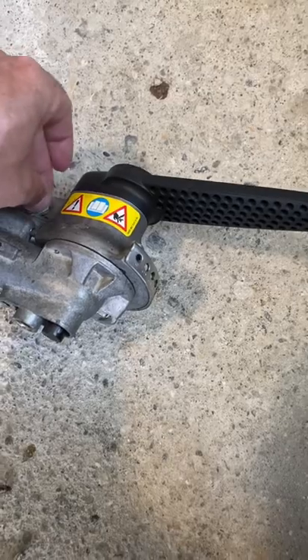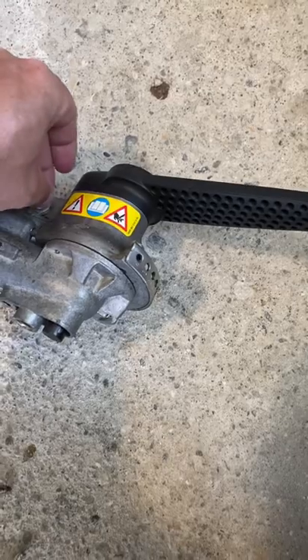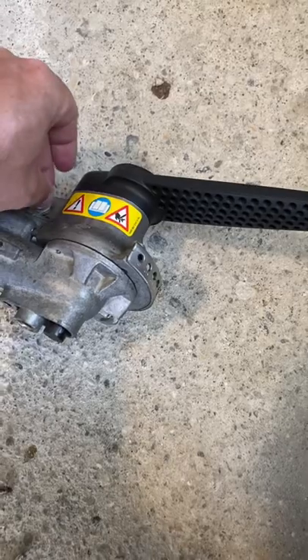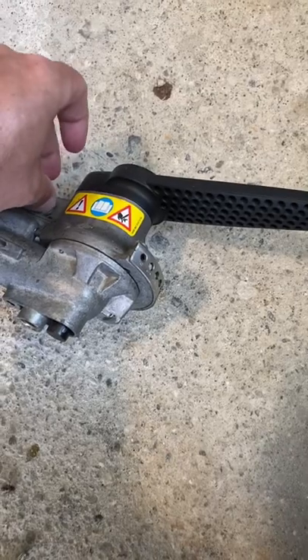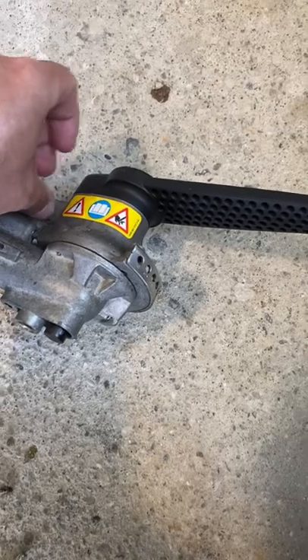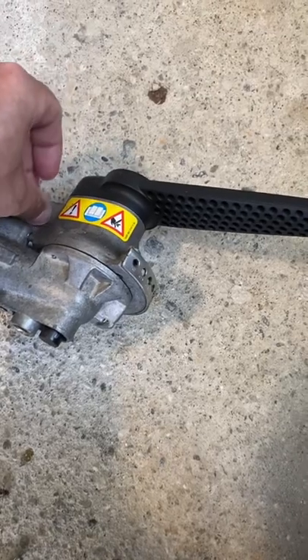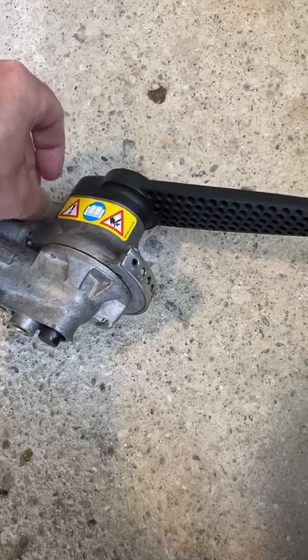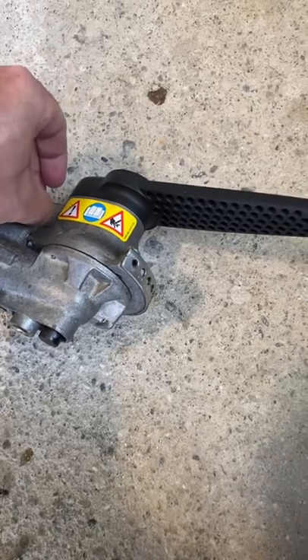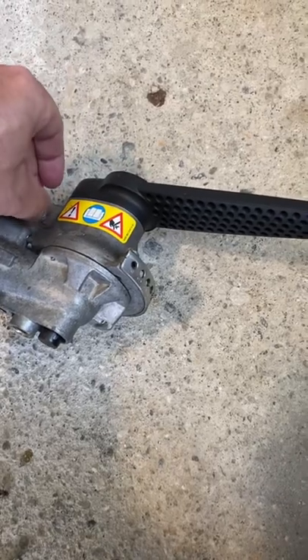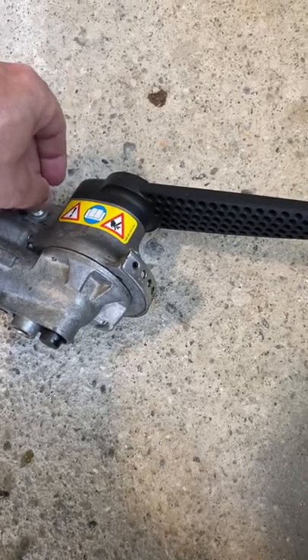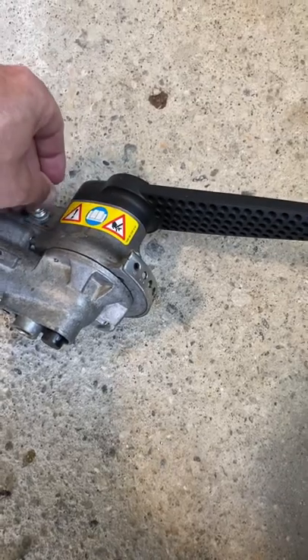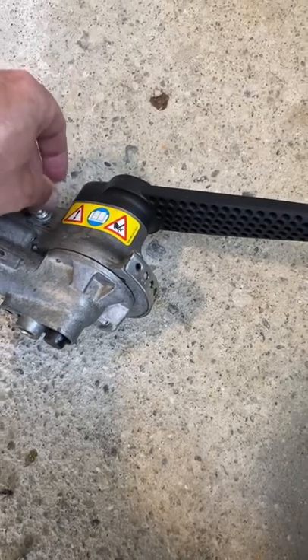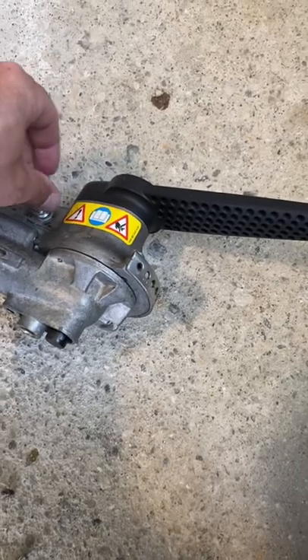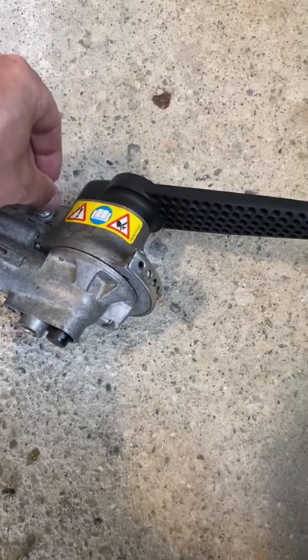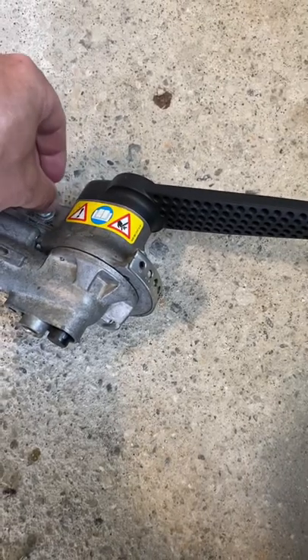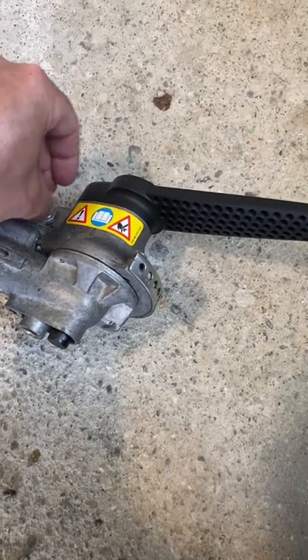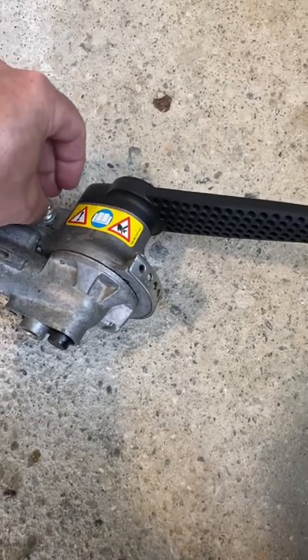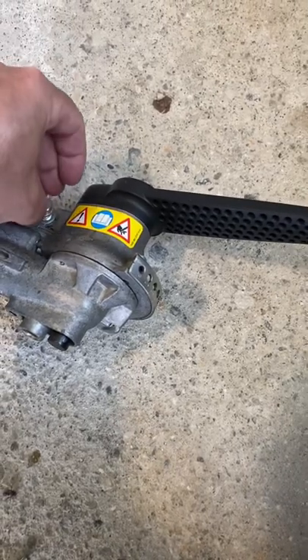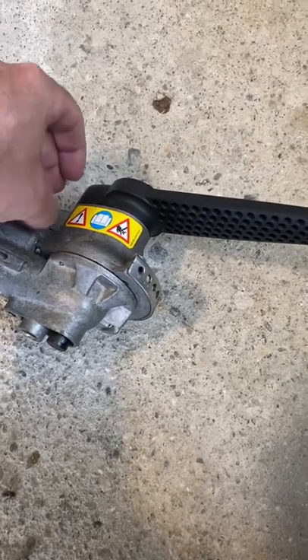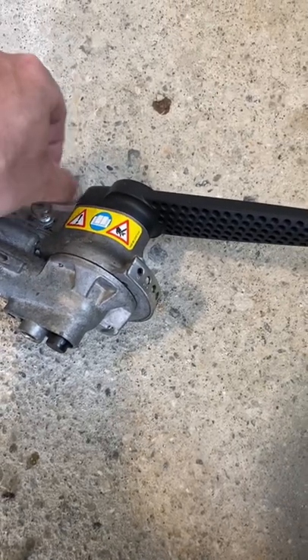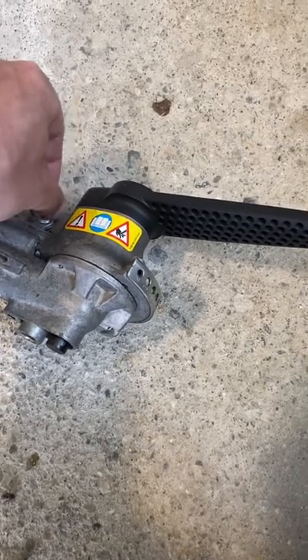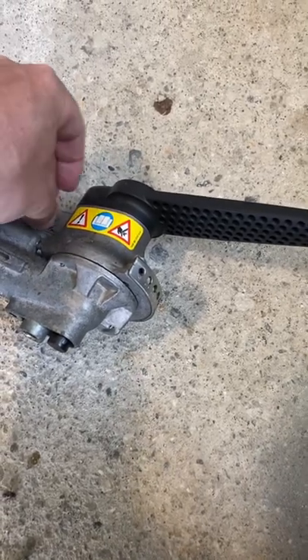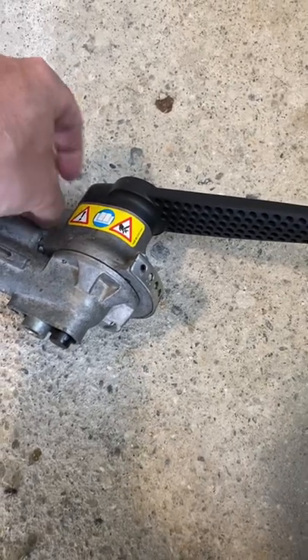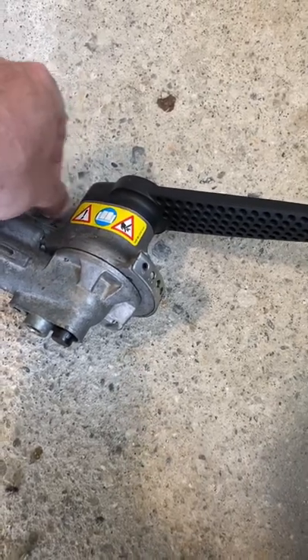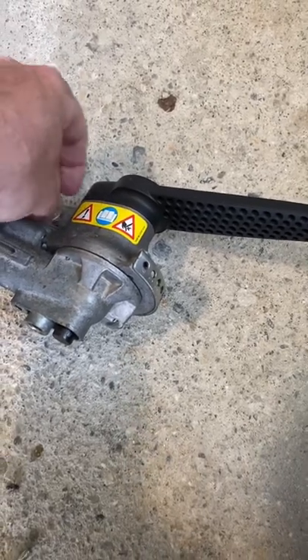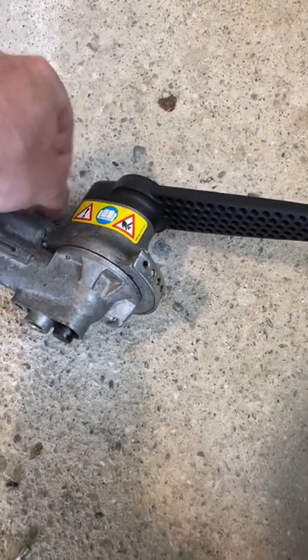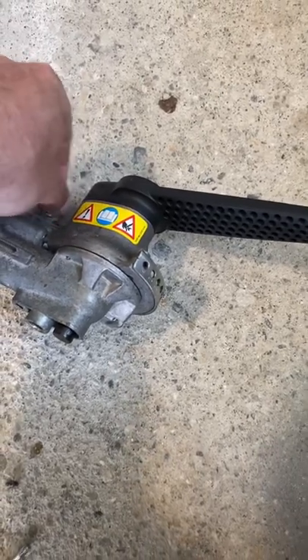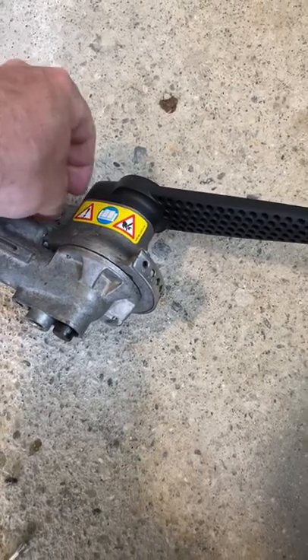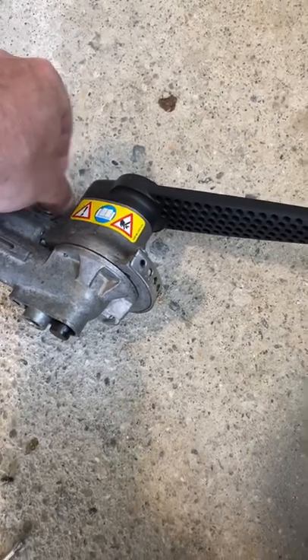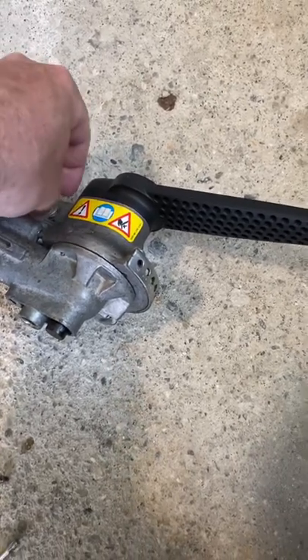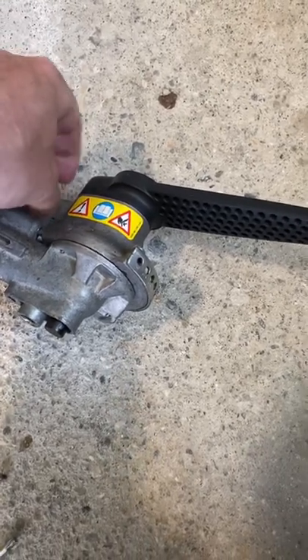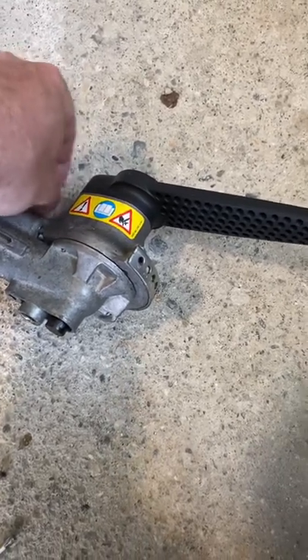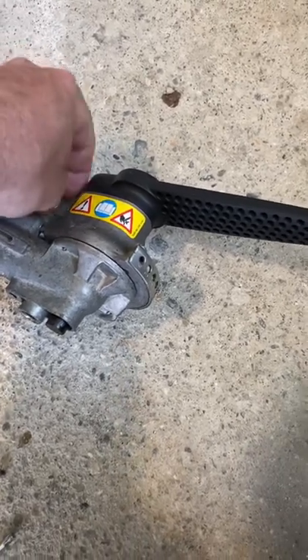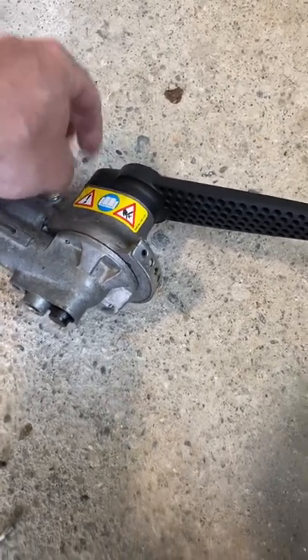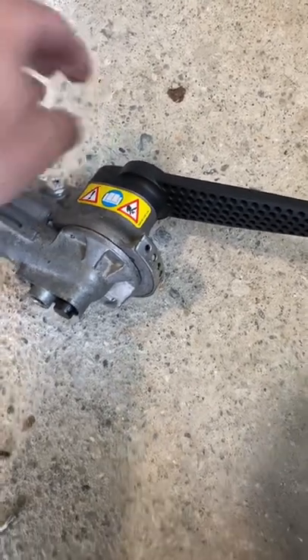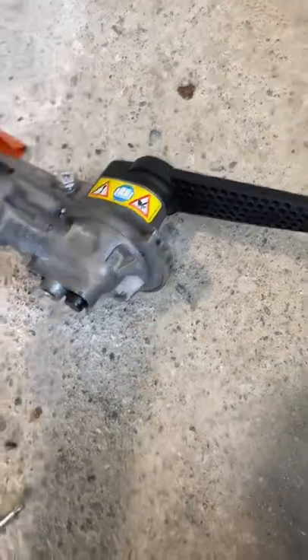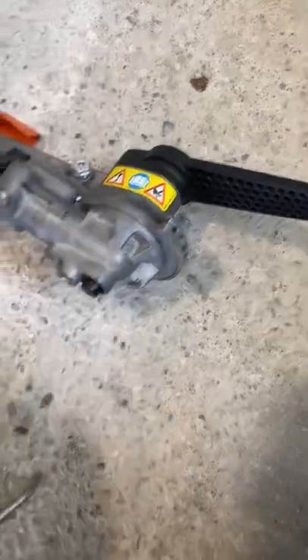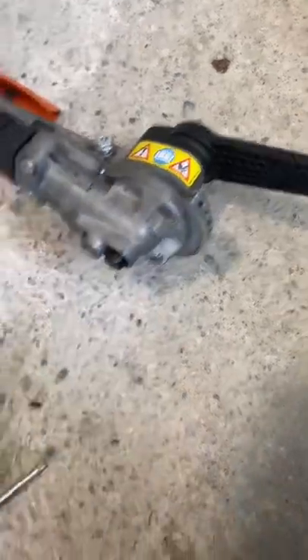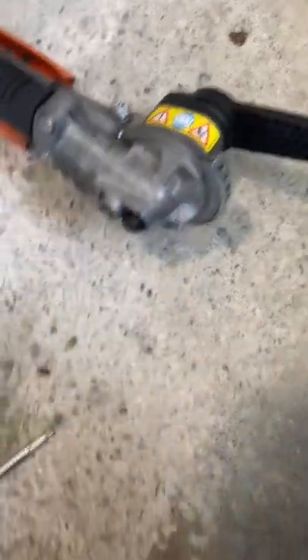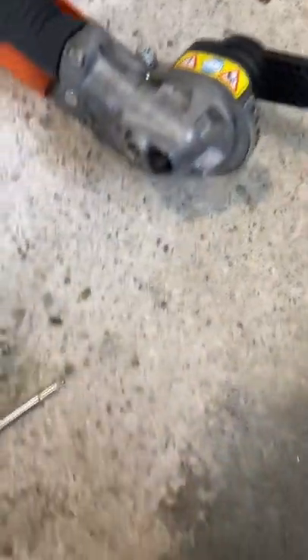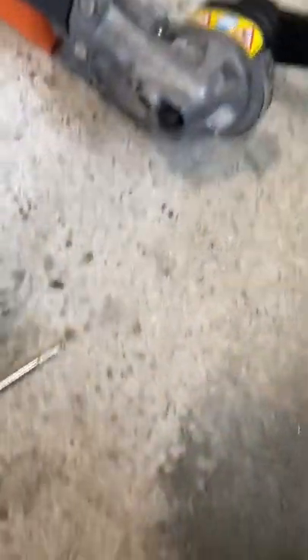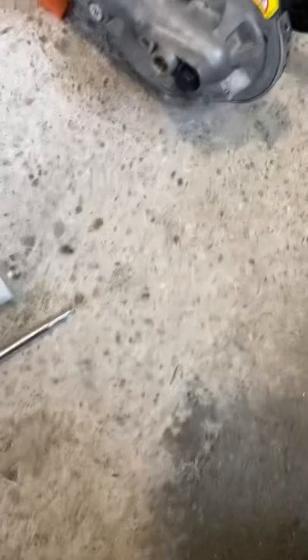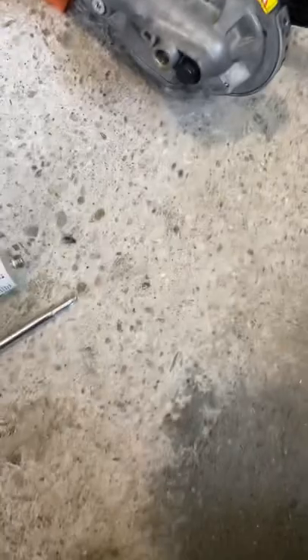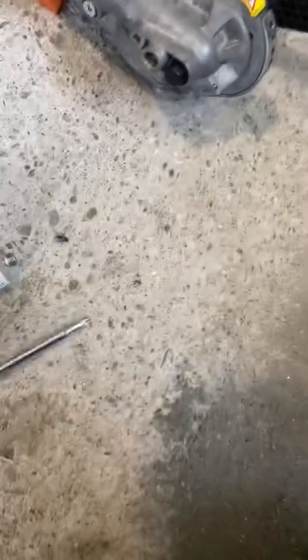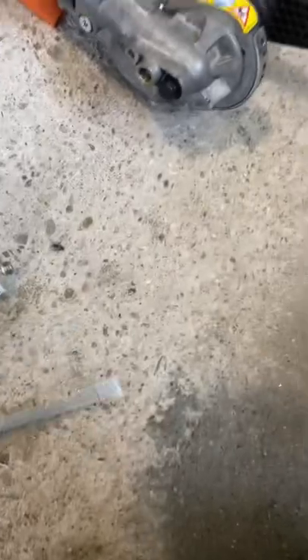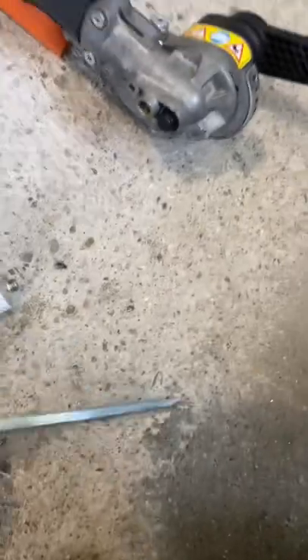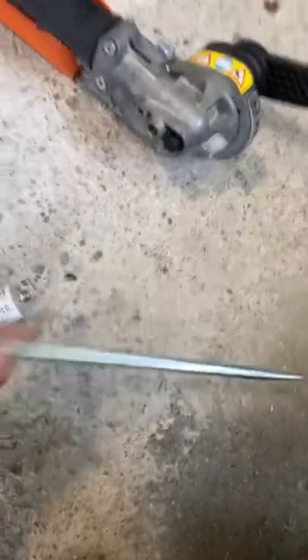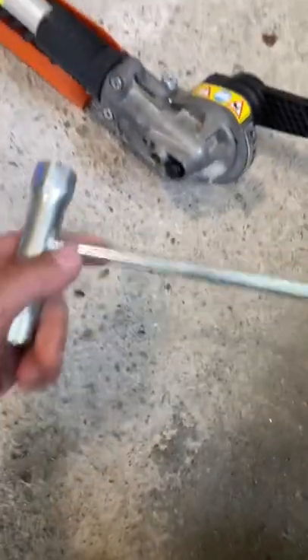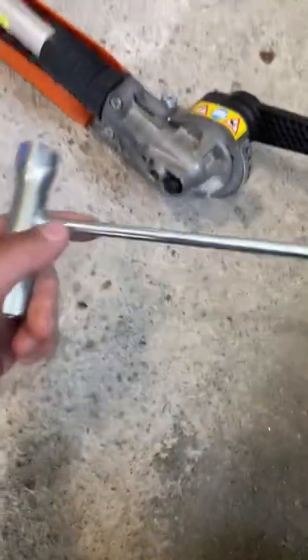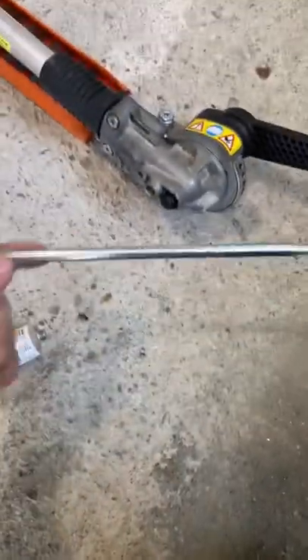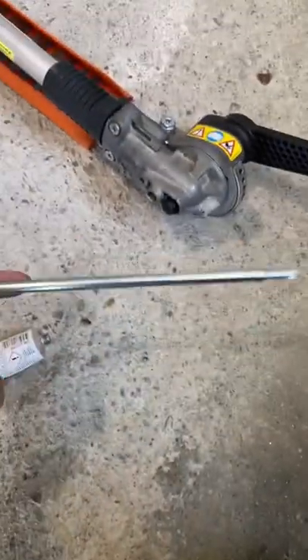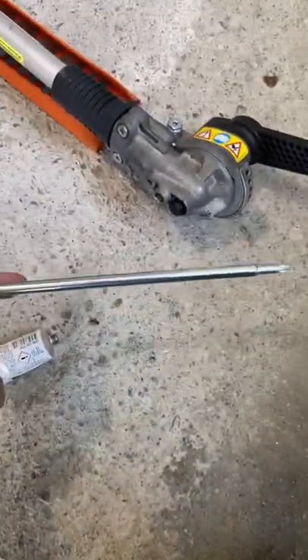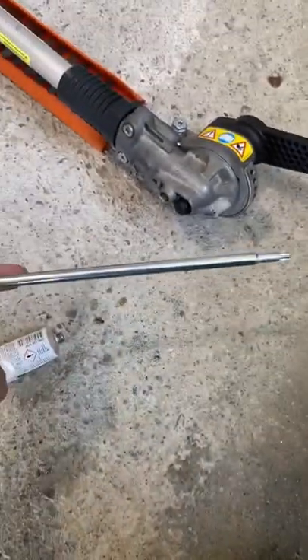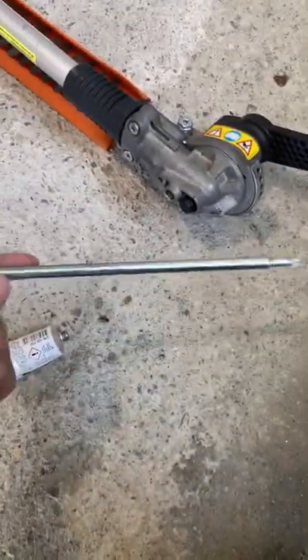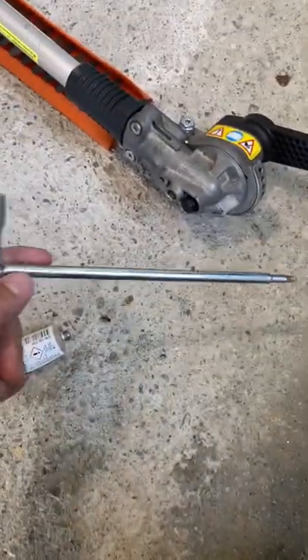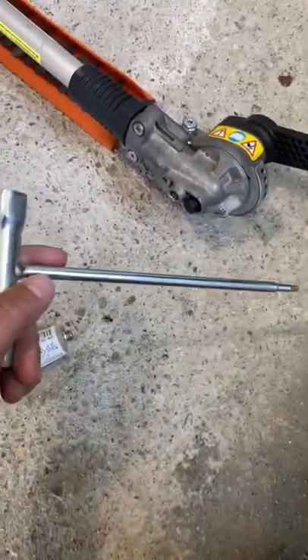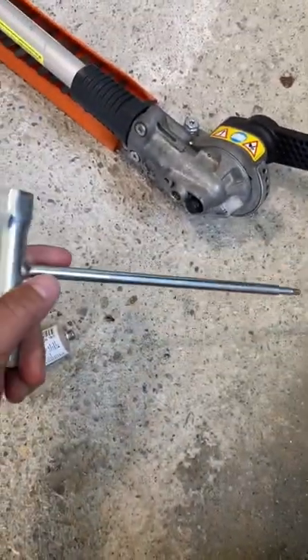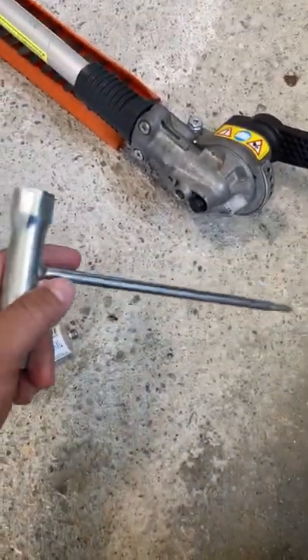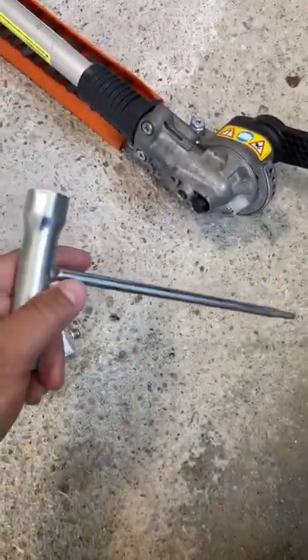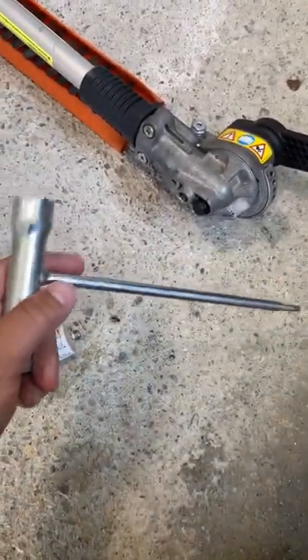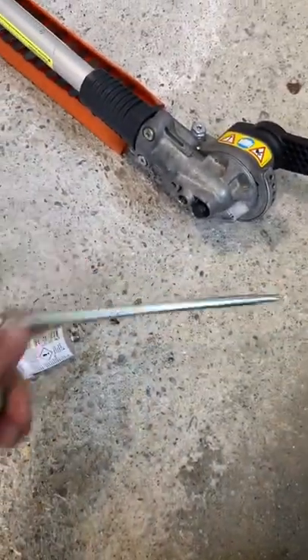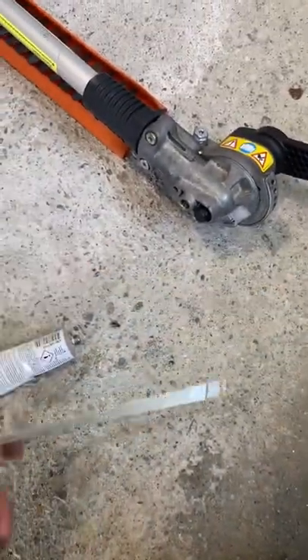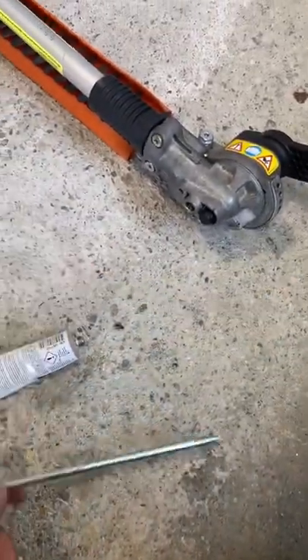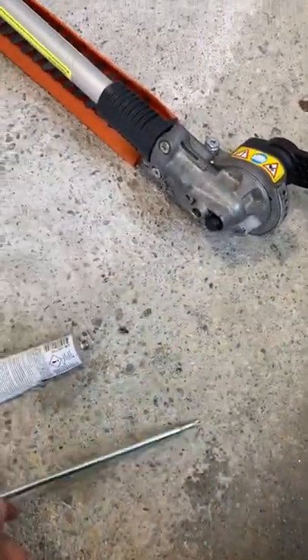I've never done this in three years — this is my first time. I just use the wrench it comes with.